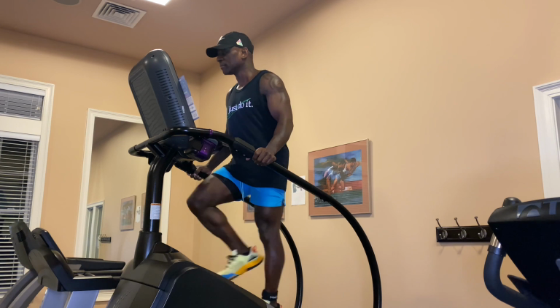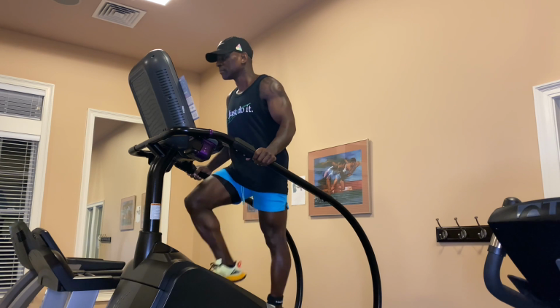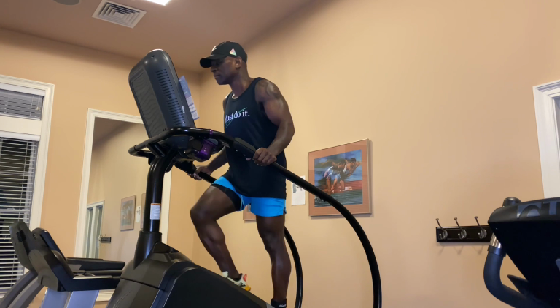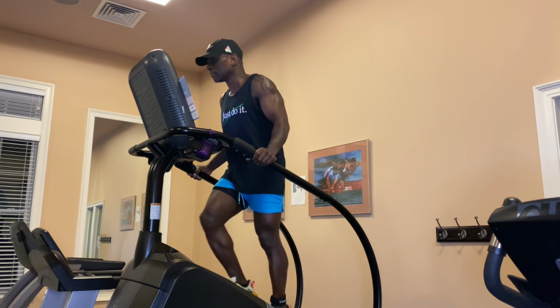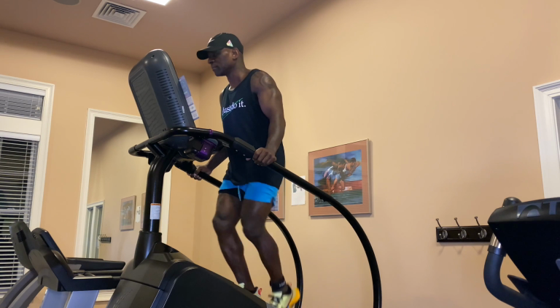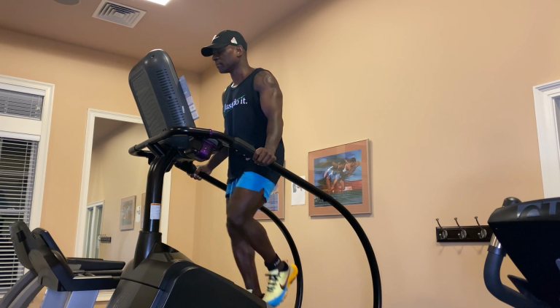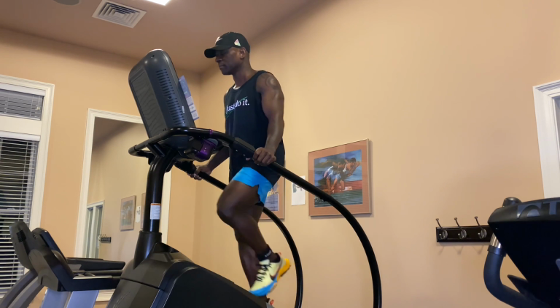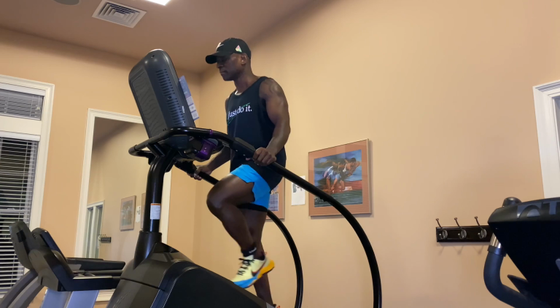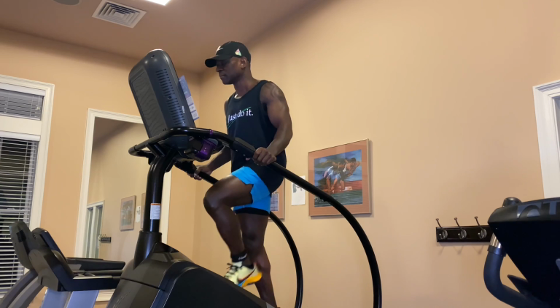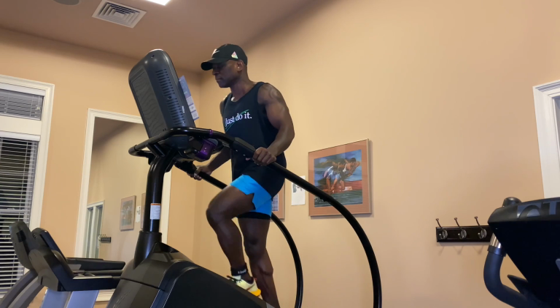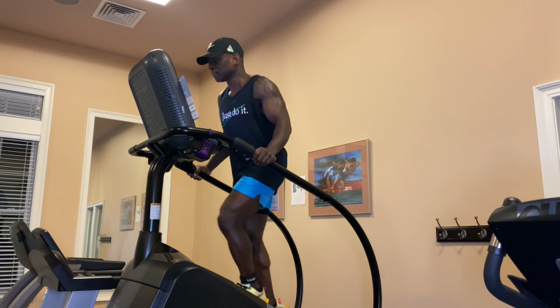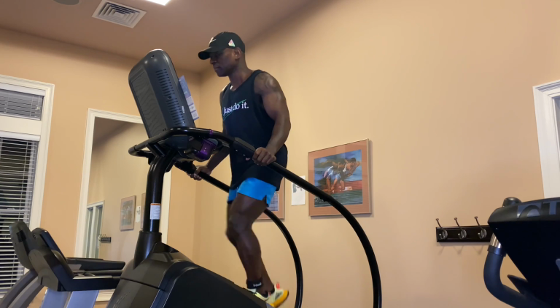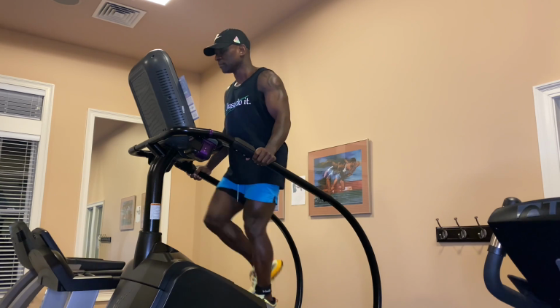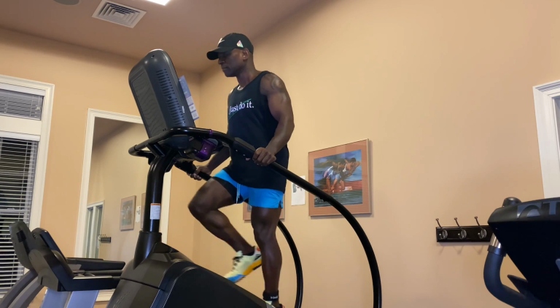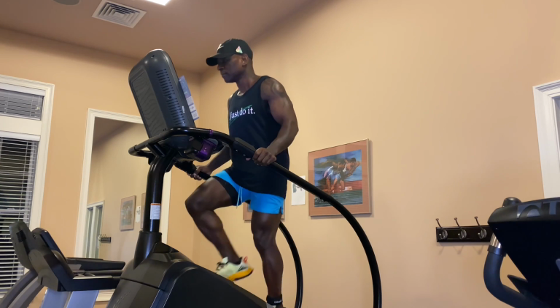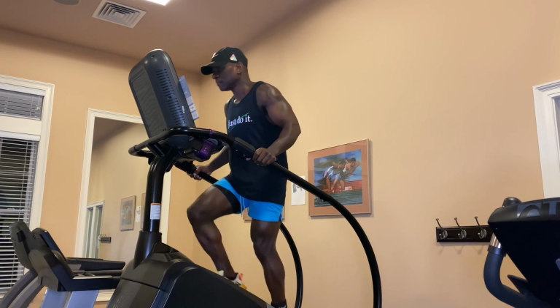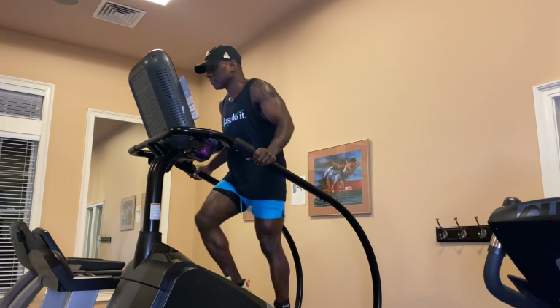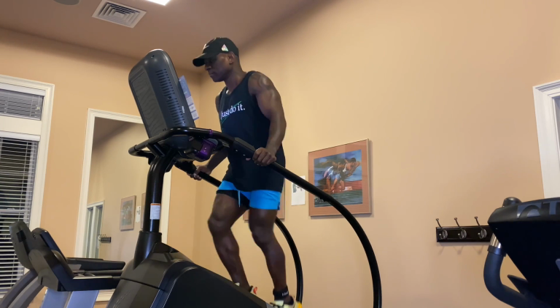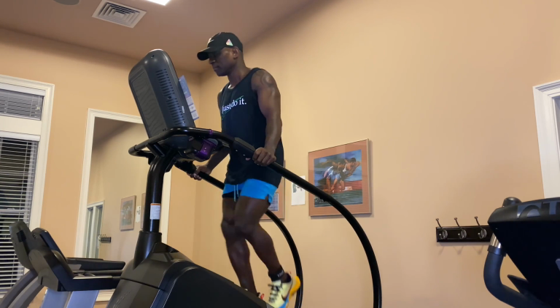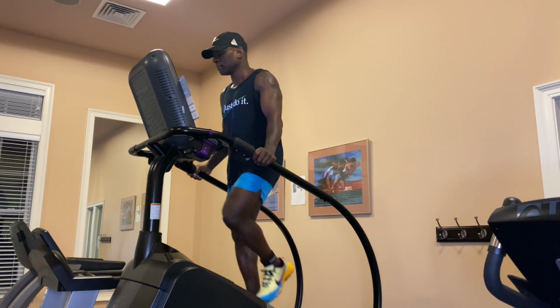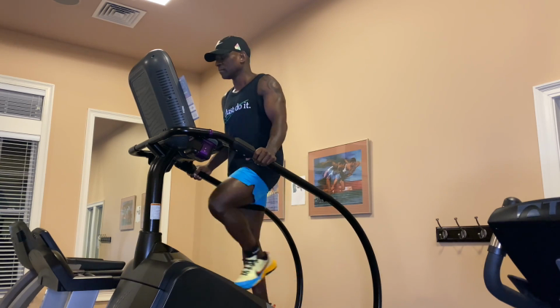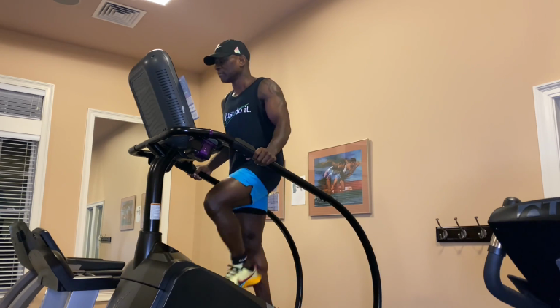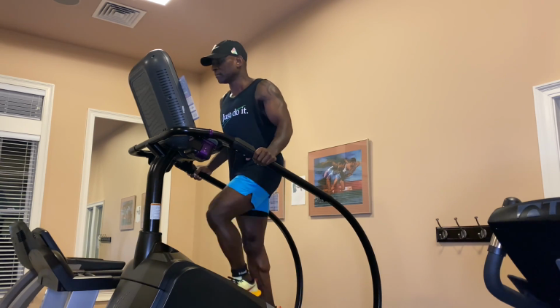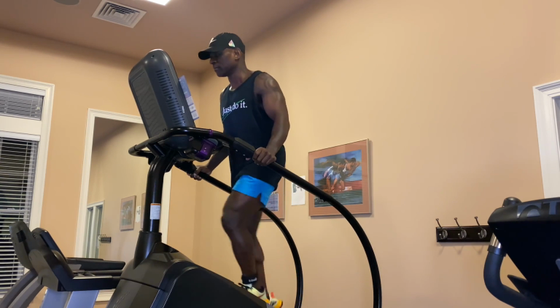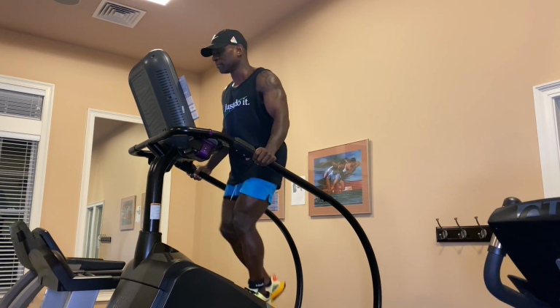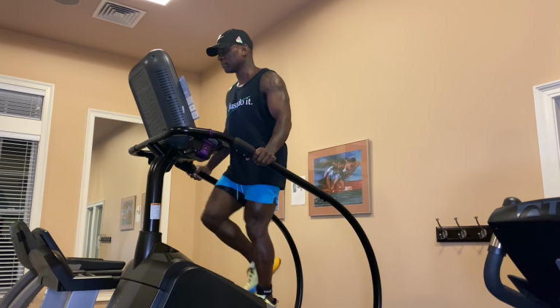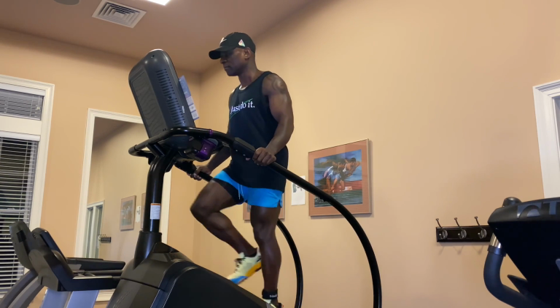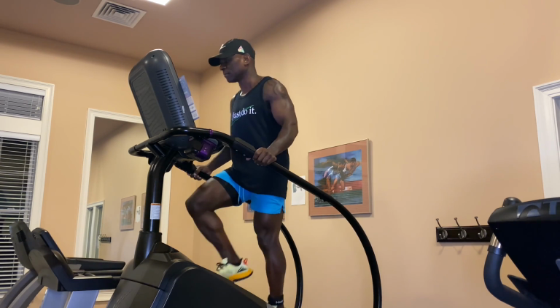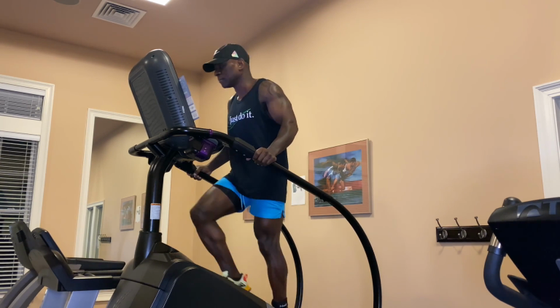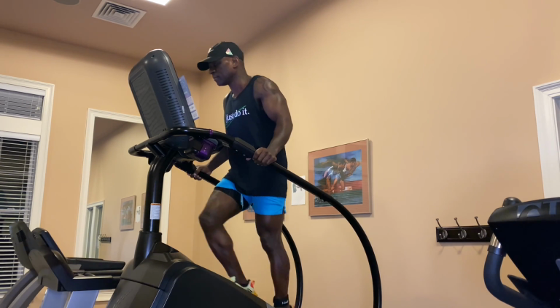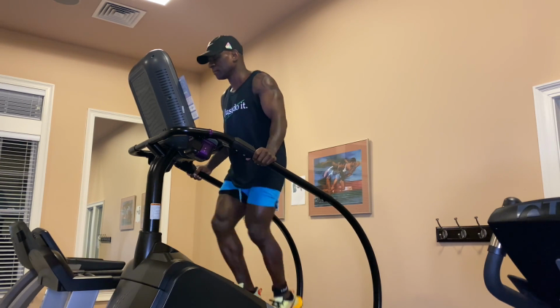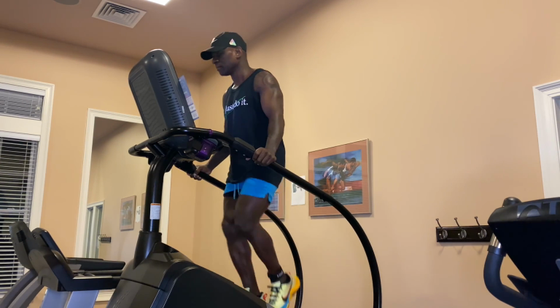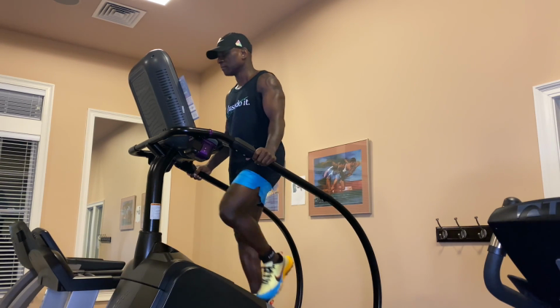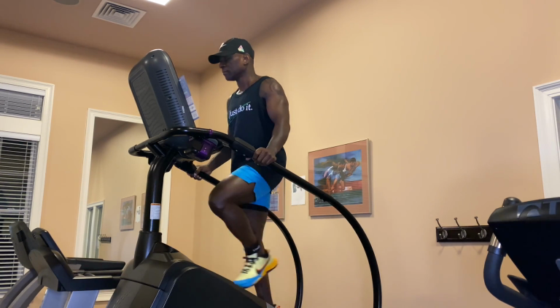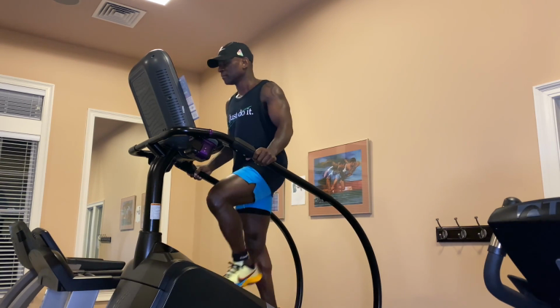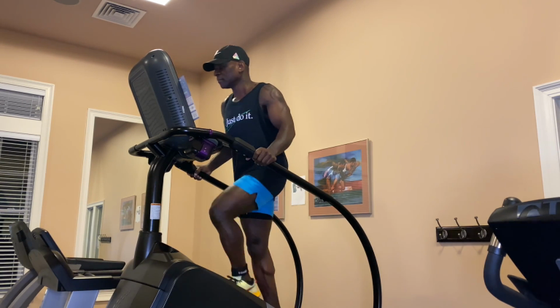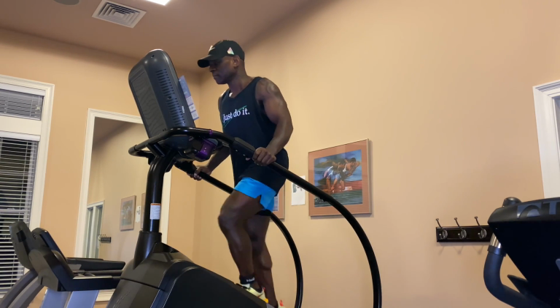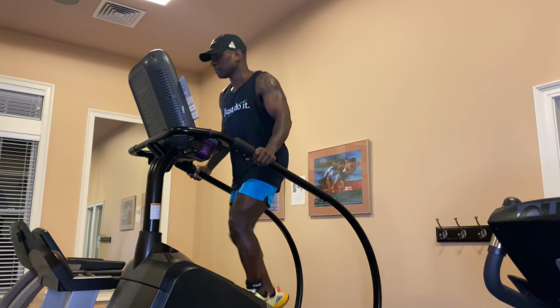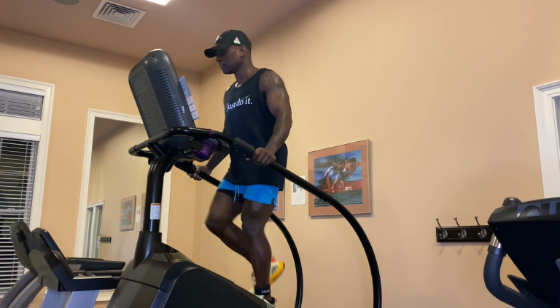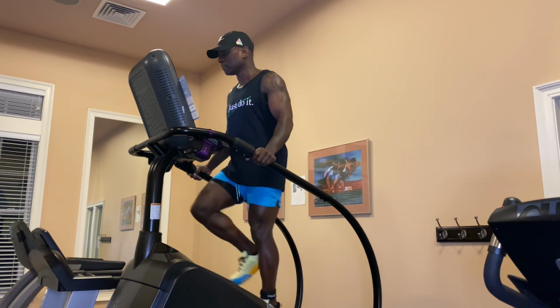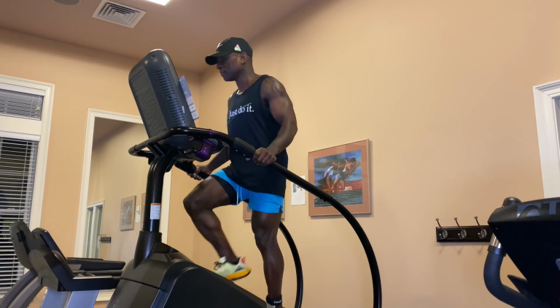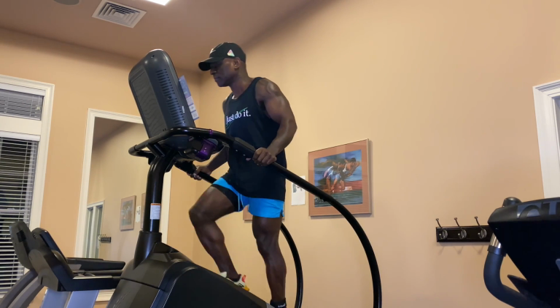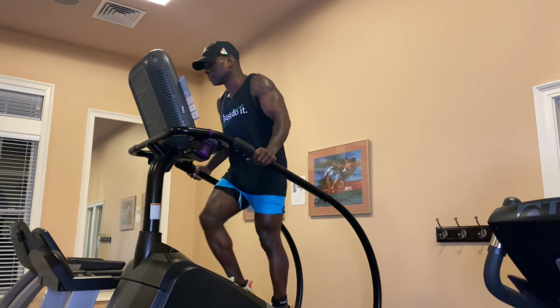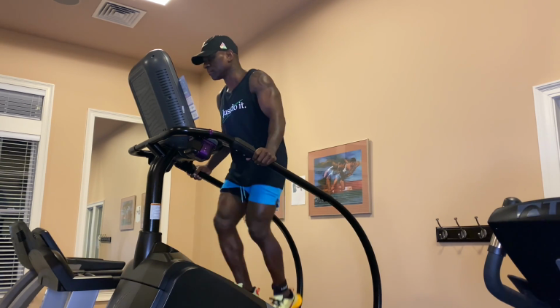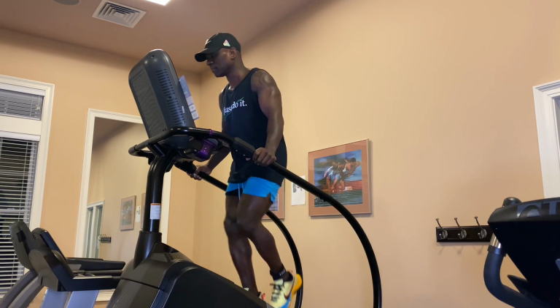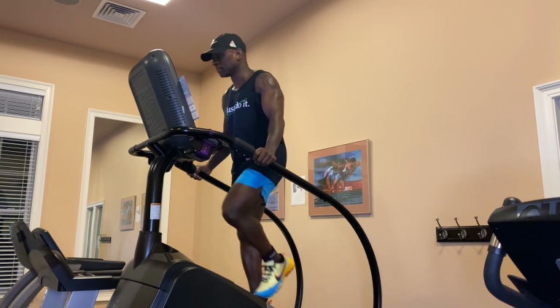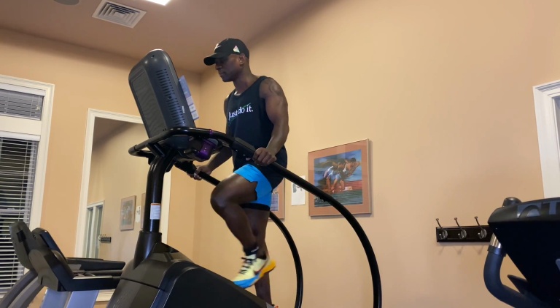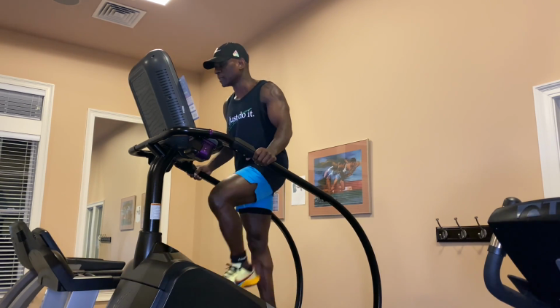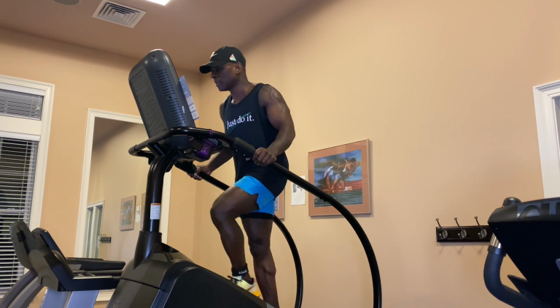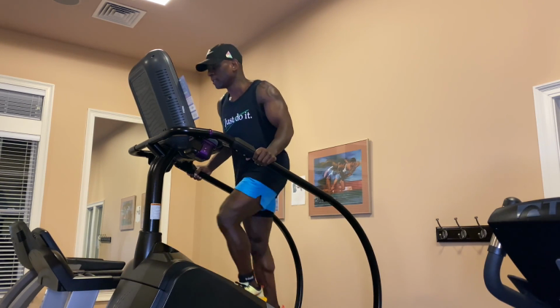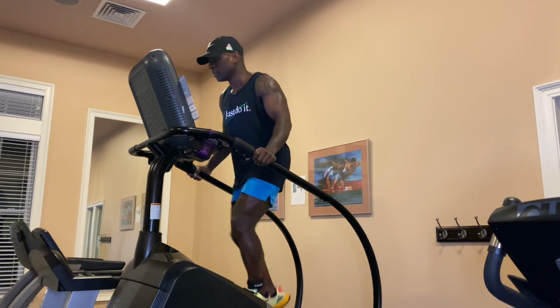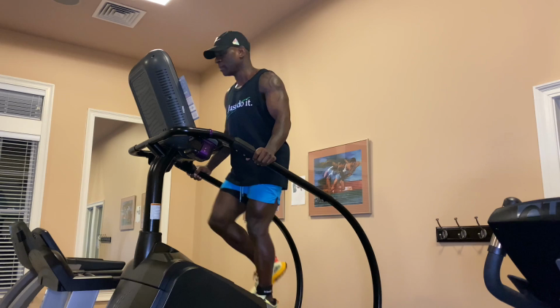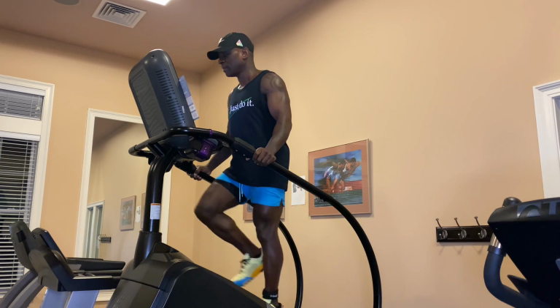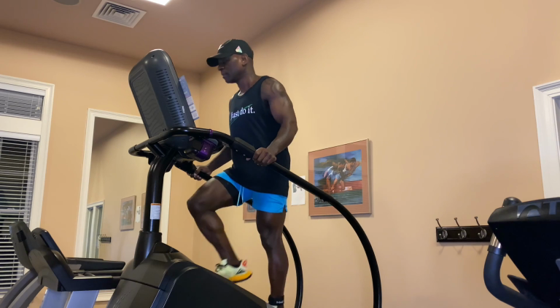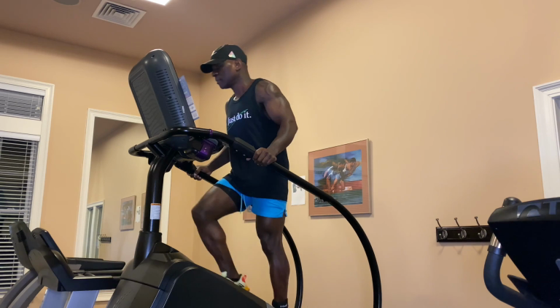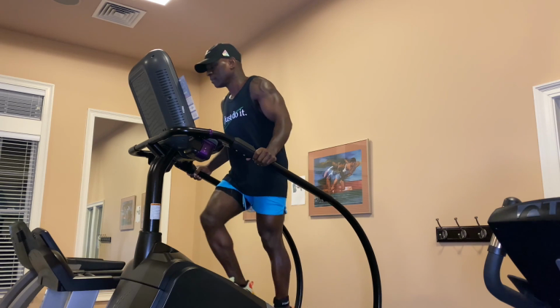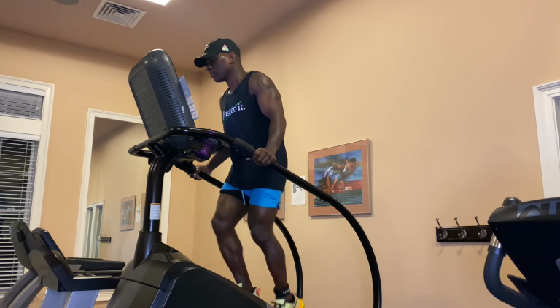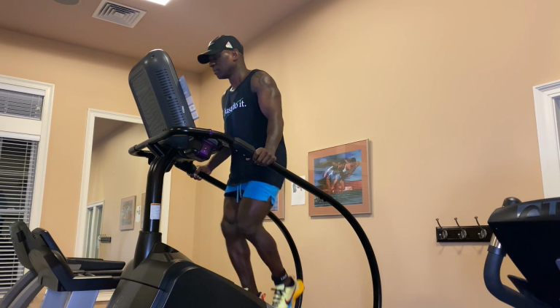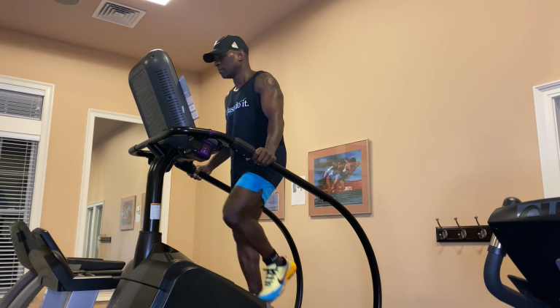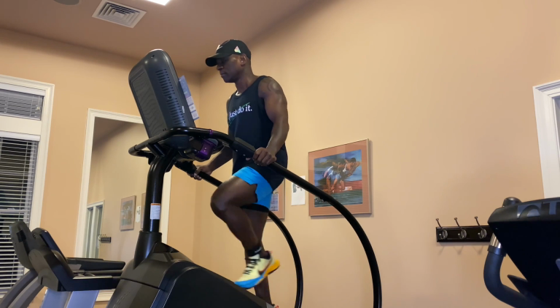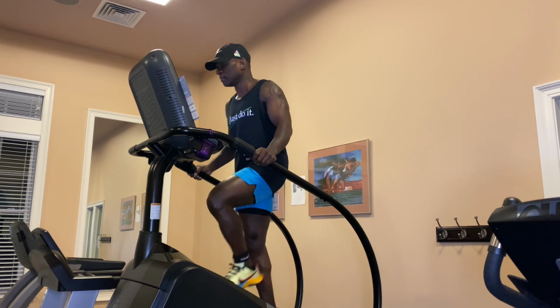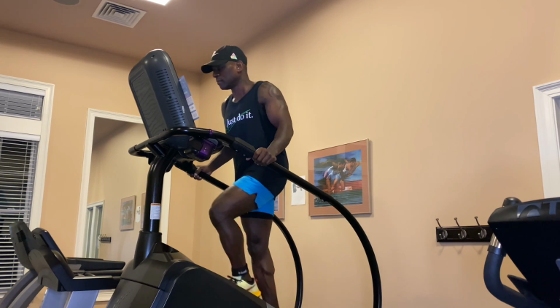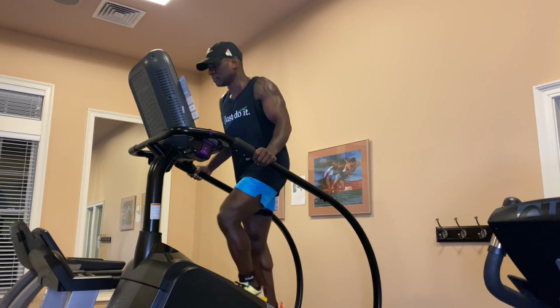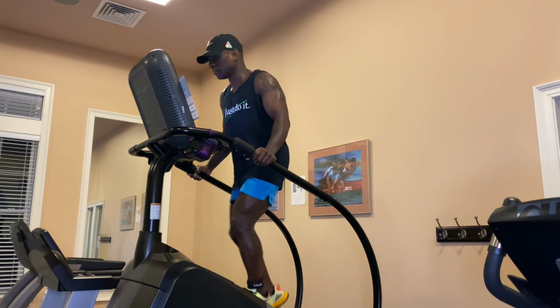There's a link in the video description if you want to get your steps in by following one of my home workout videos. Just wear the pouch on your ankle and you'll be good to go.